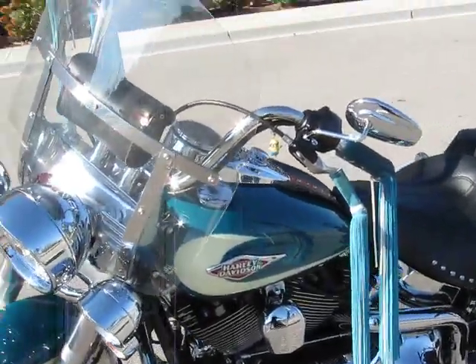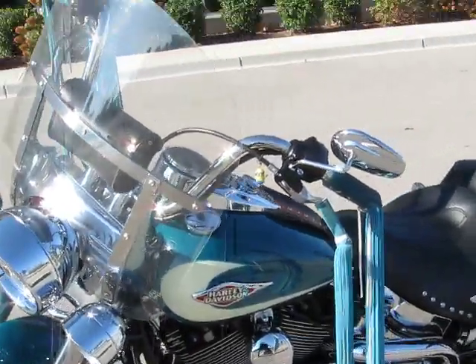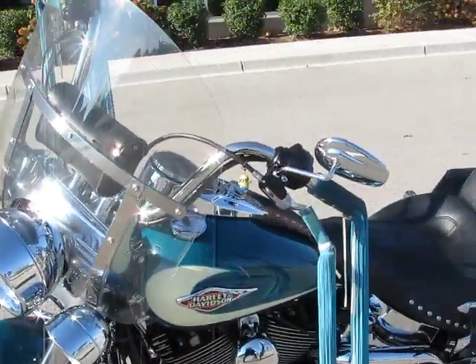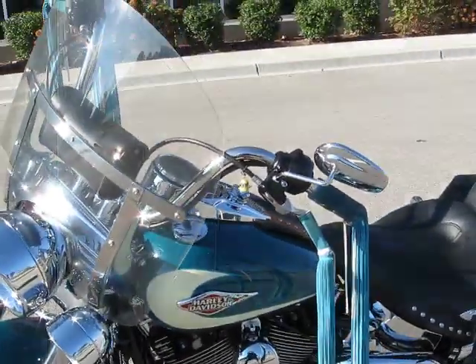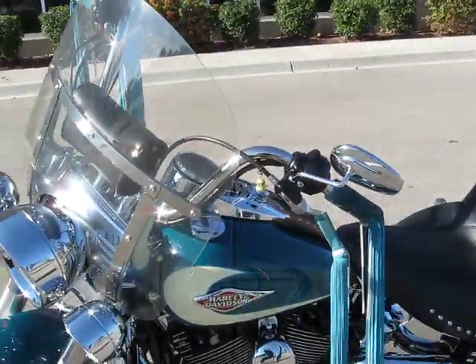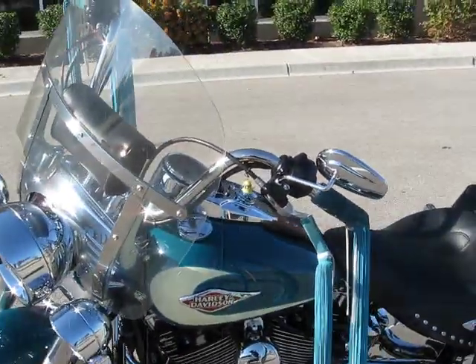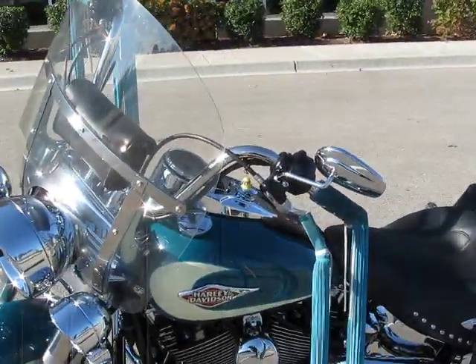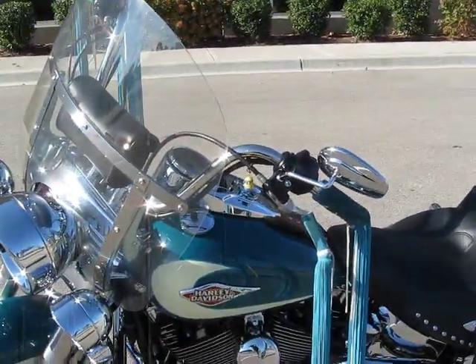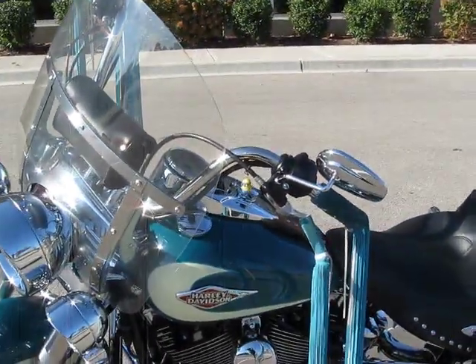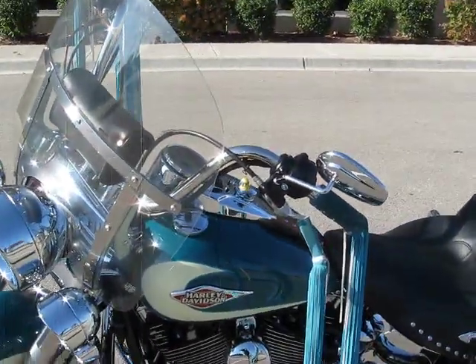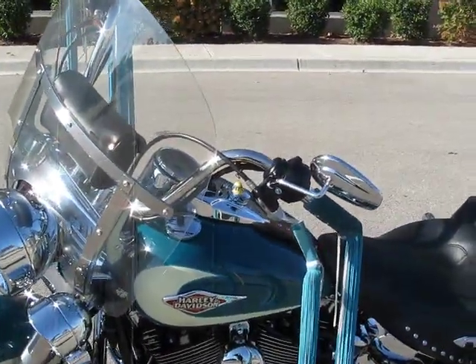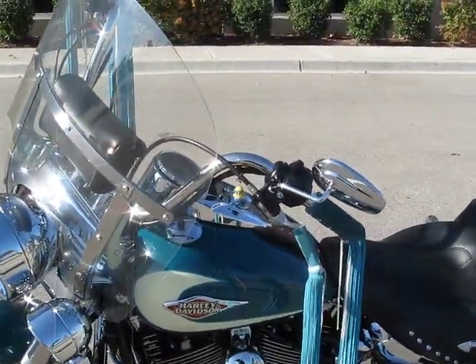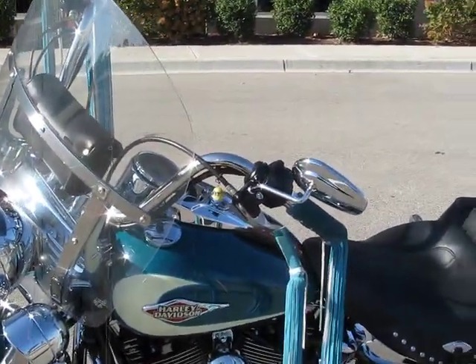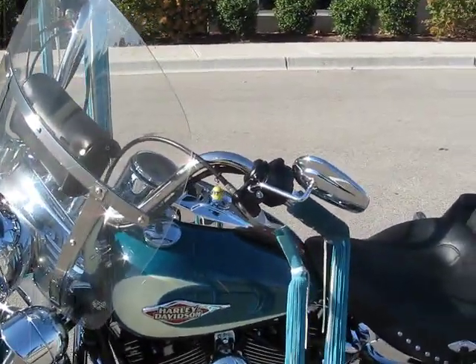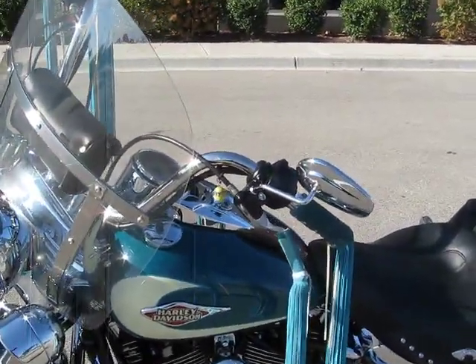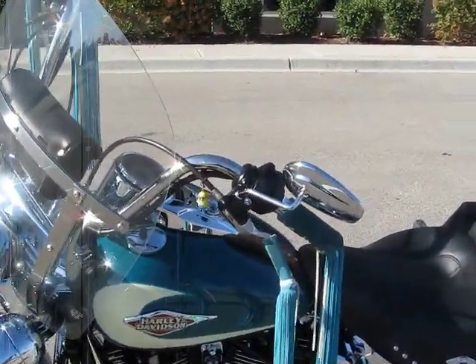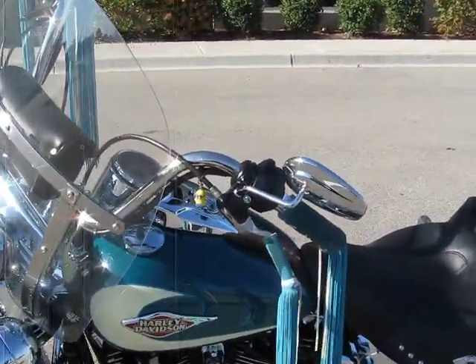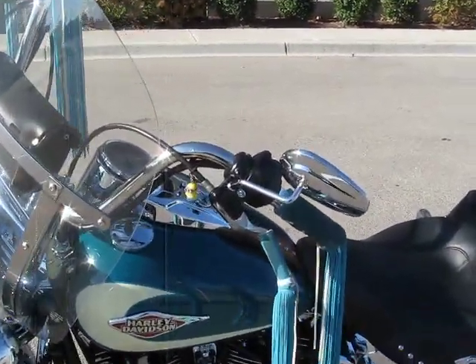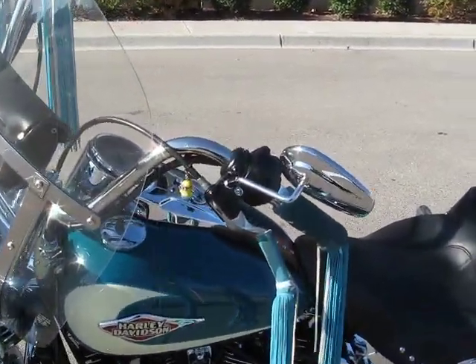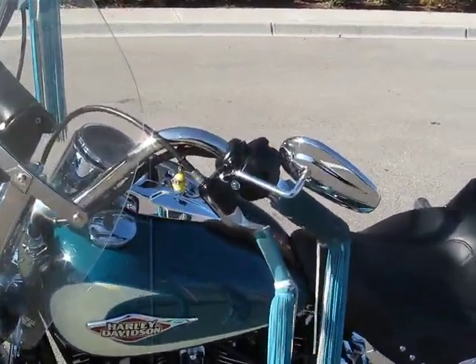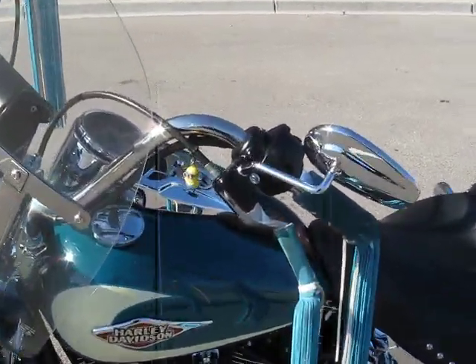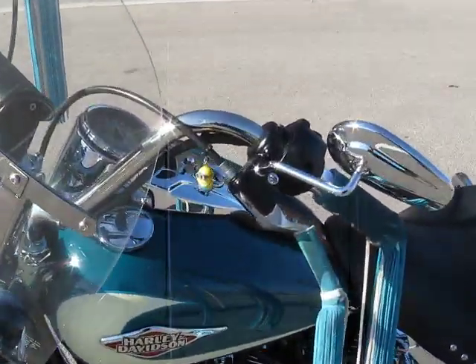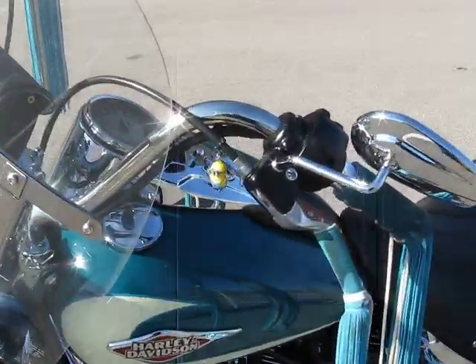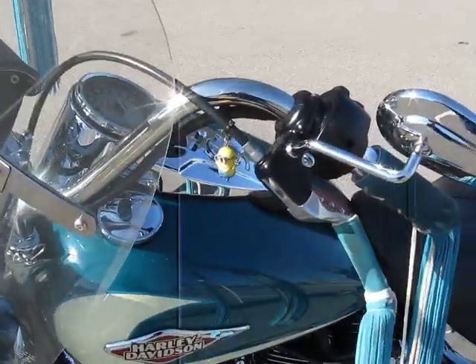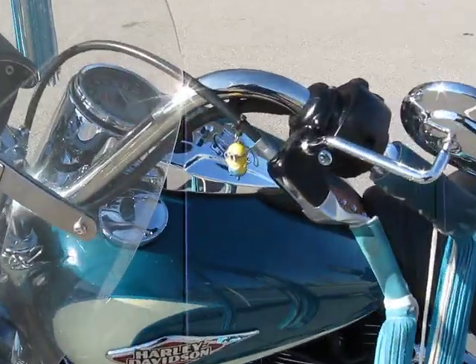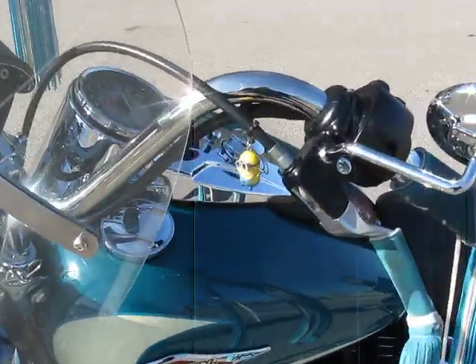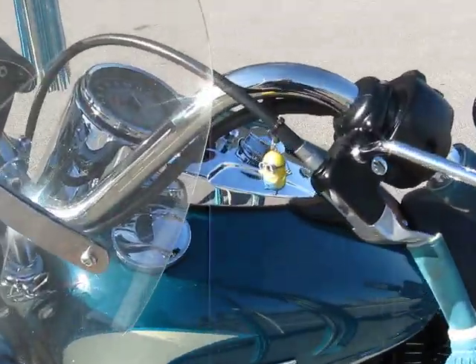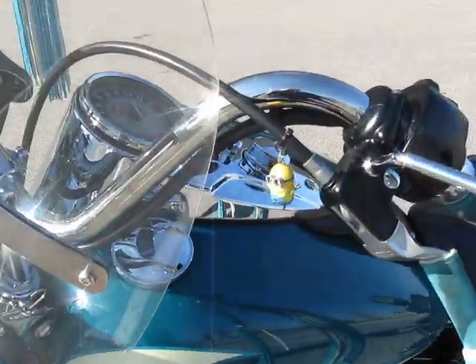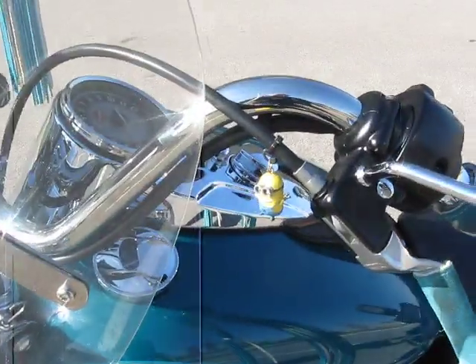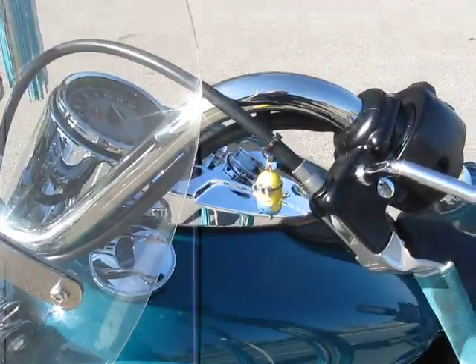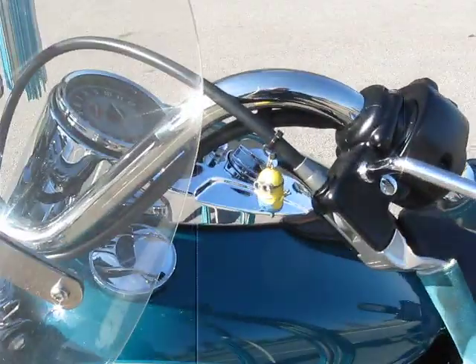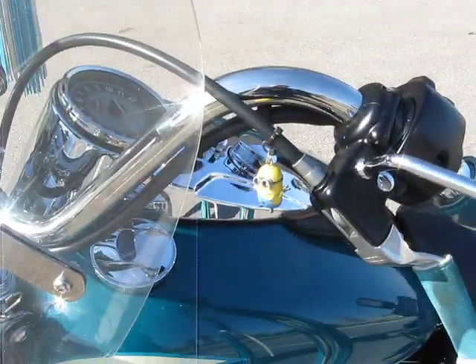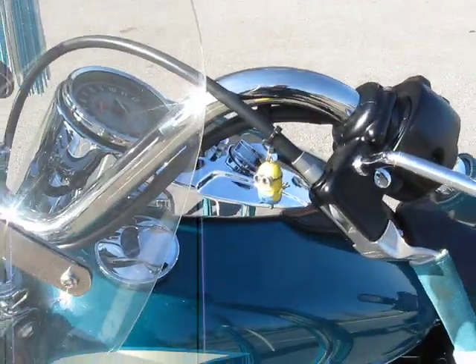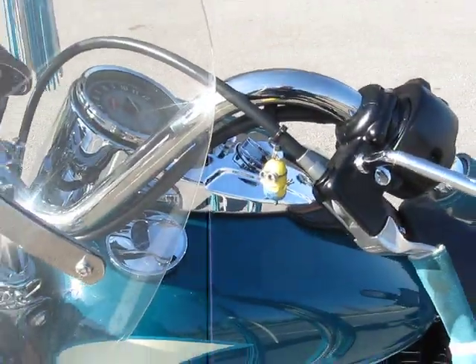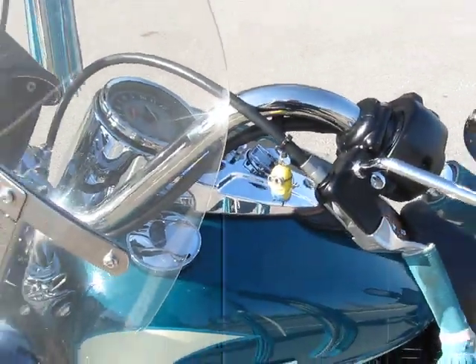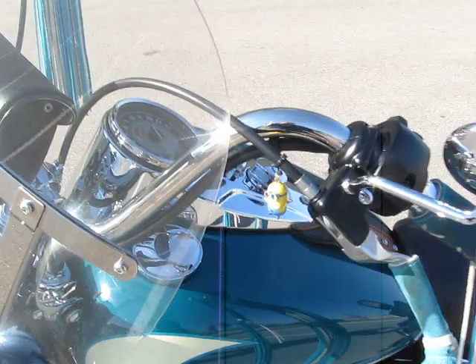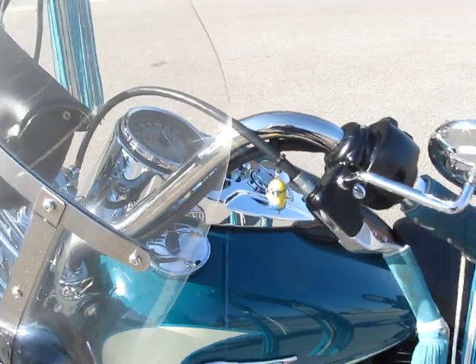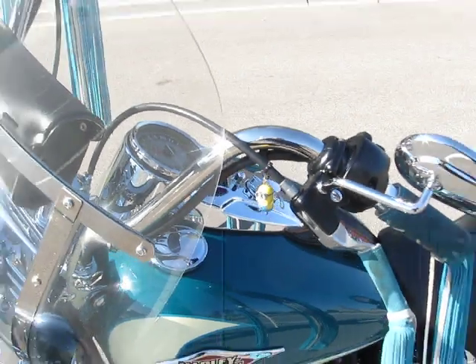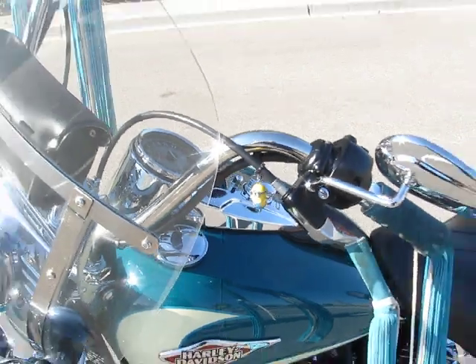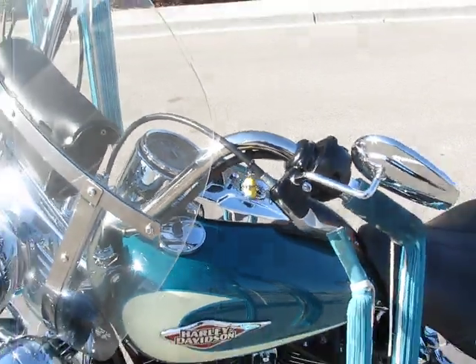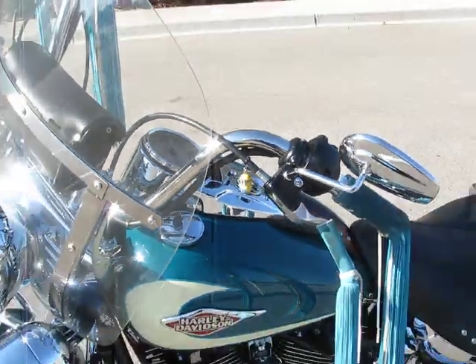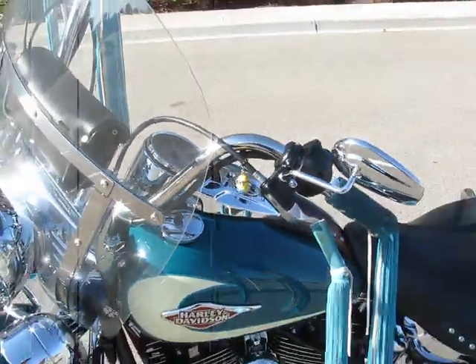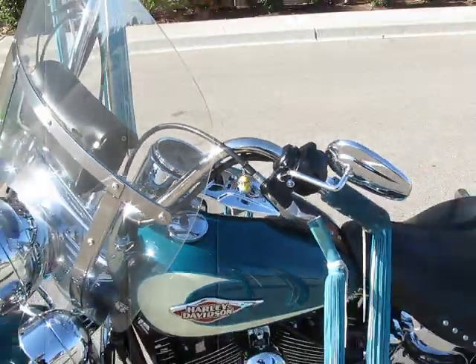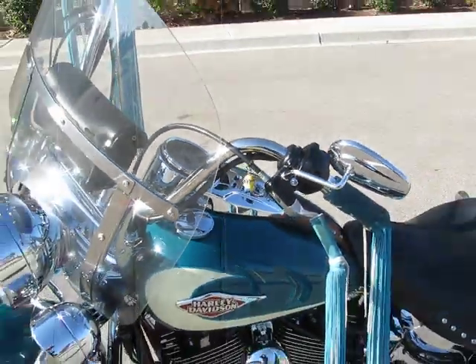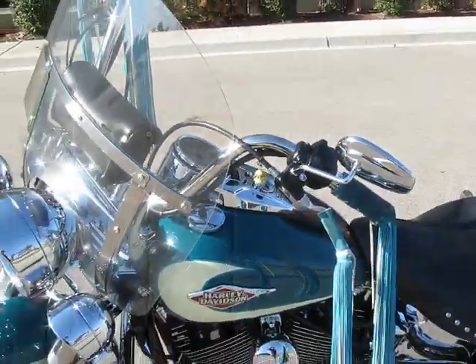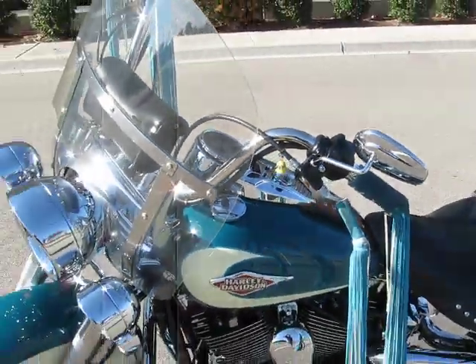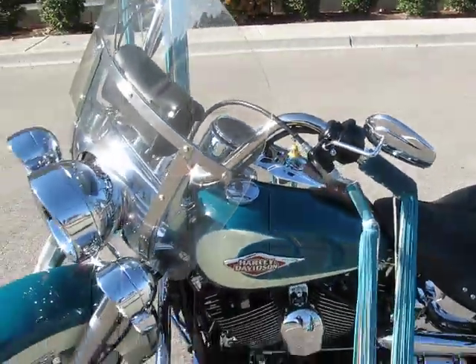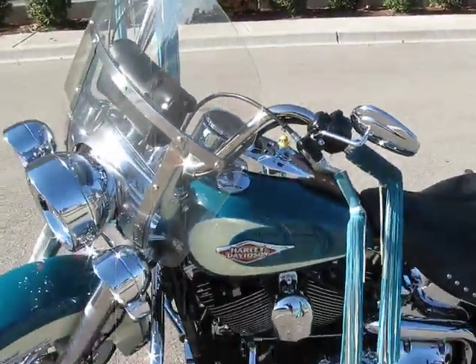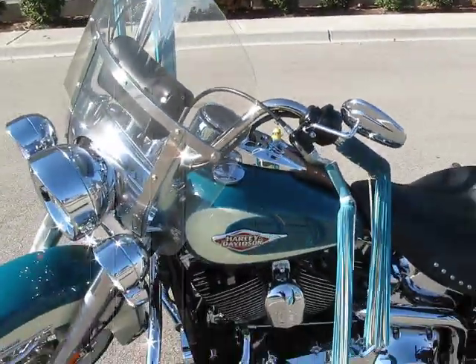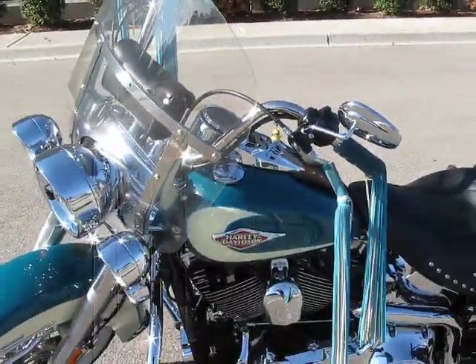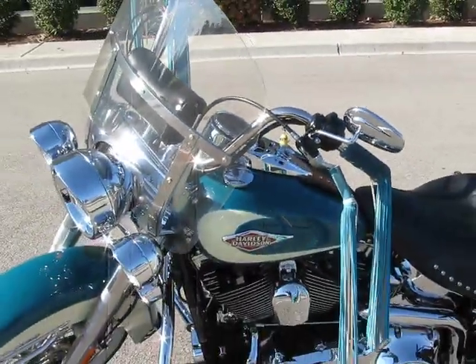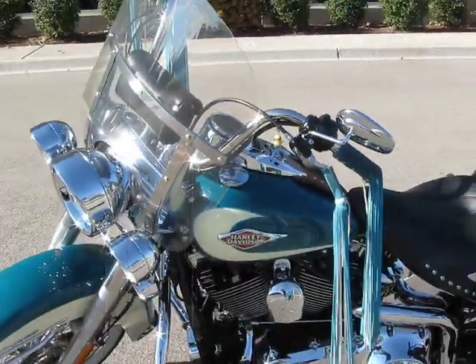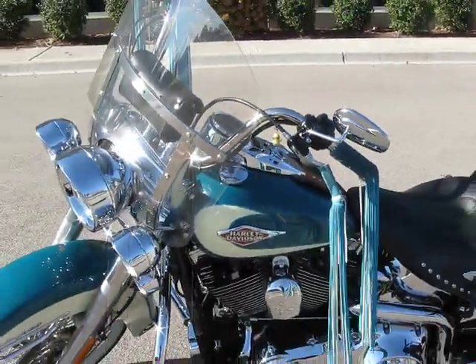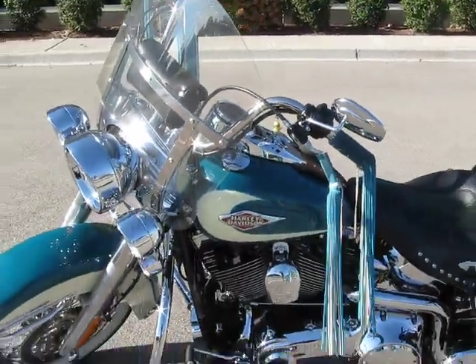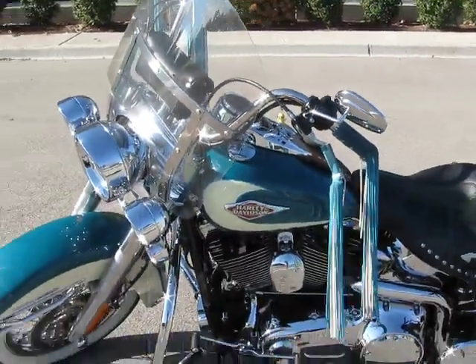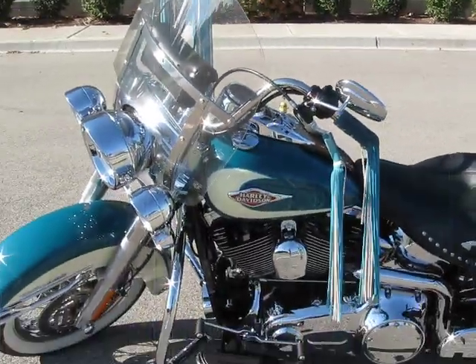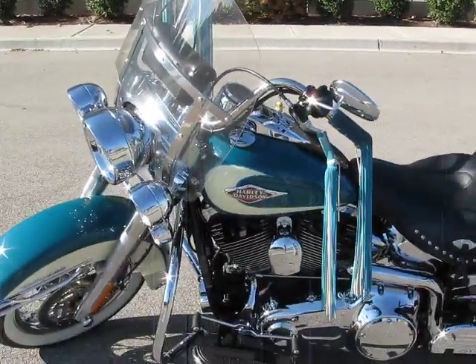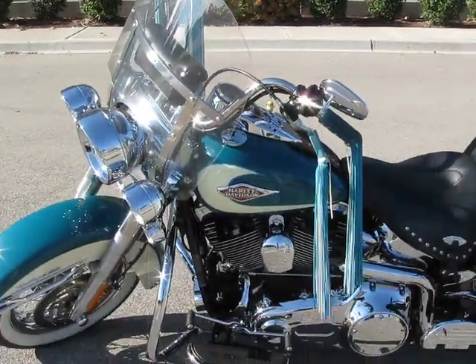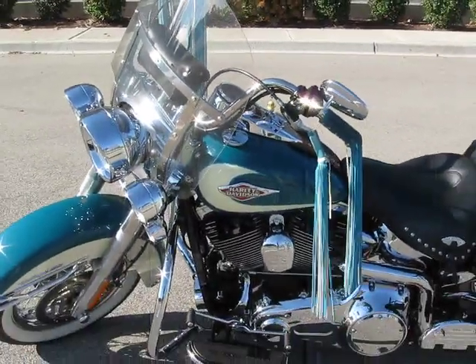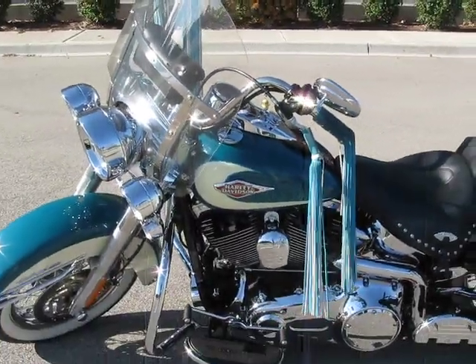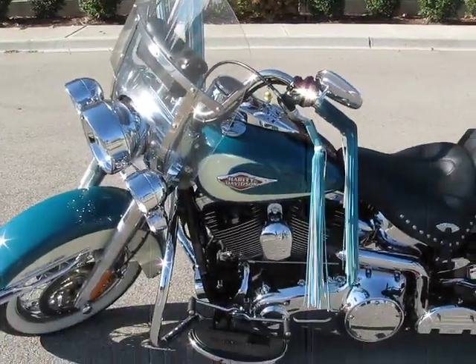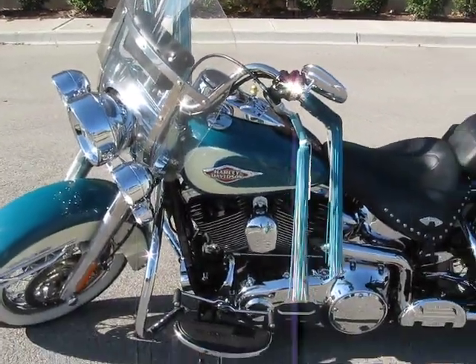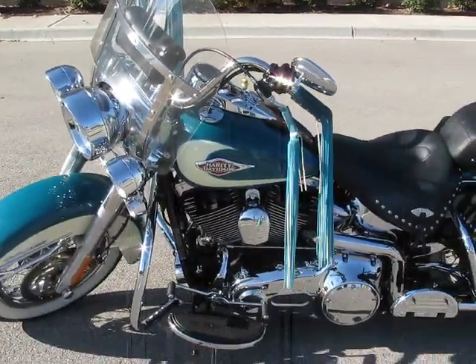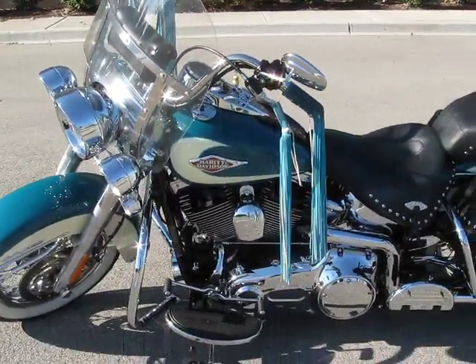Well, my motorcycles have a minion on them. Just something funny, something different.